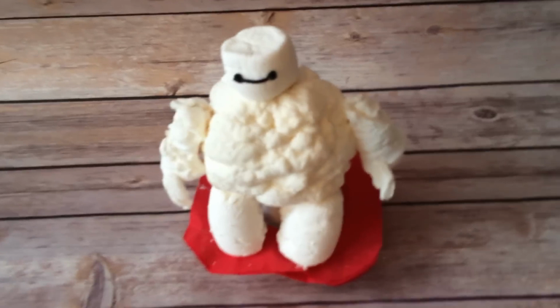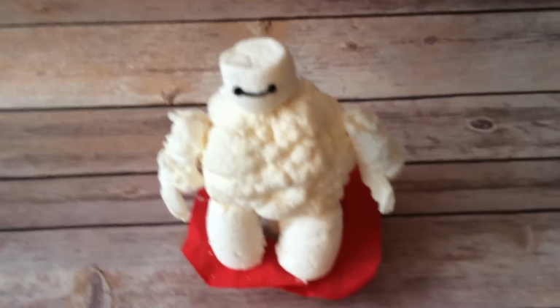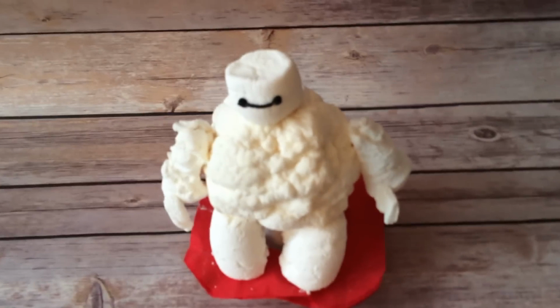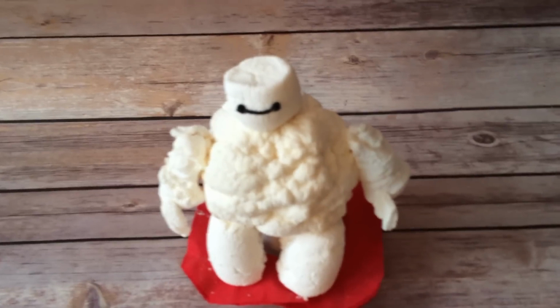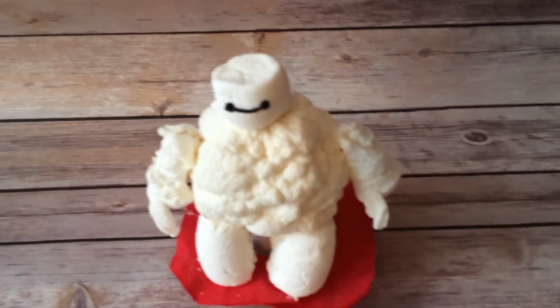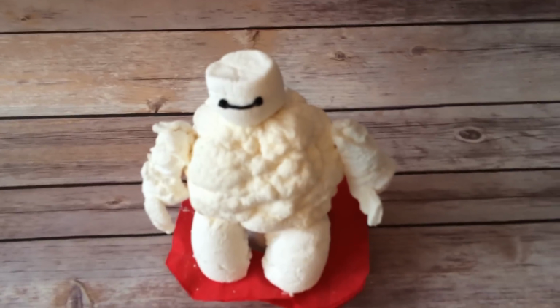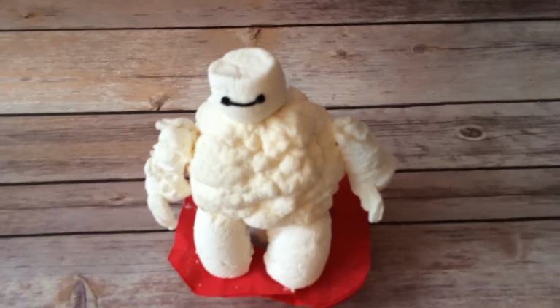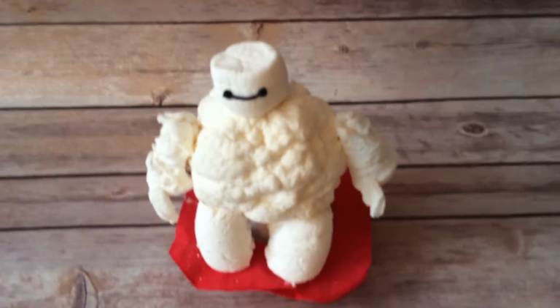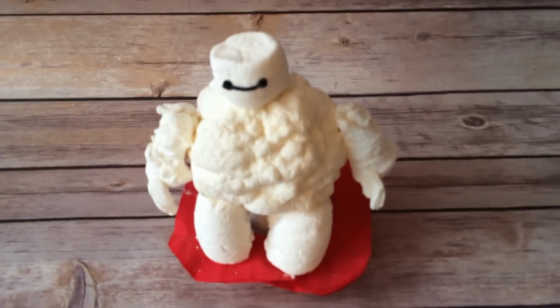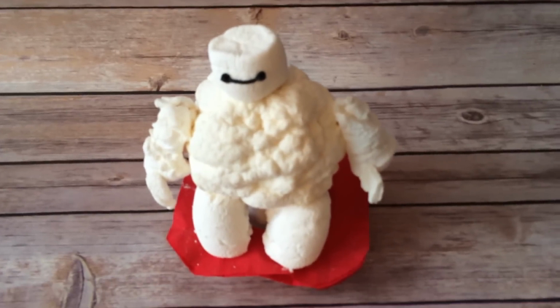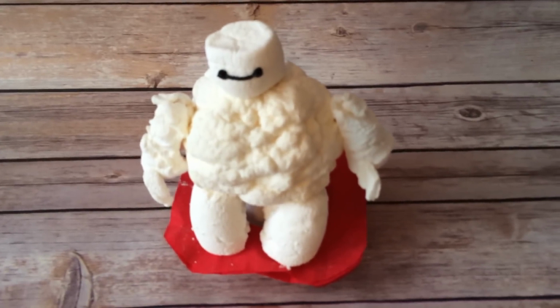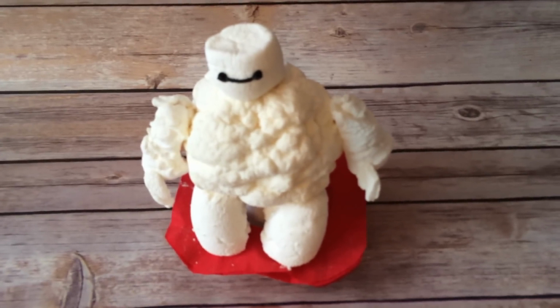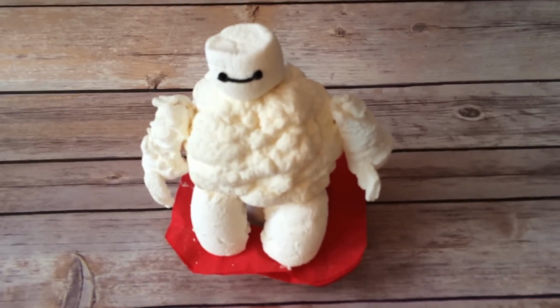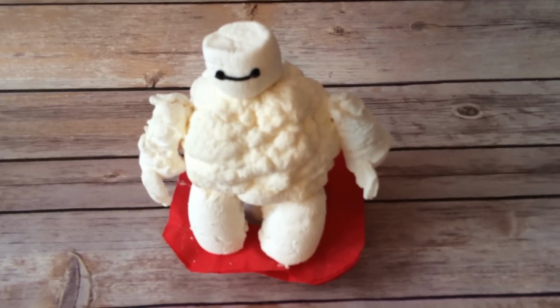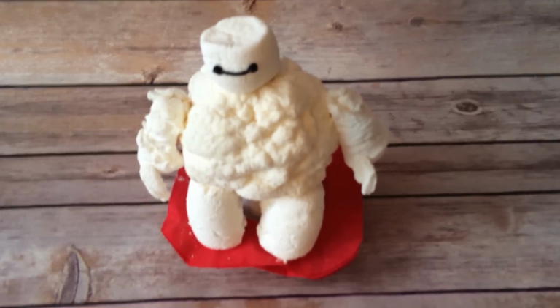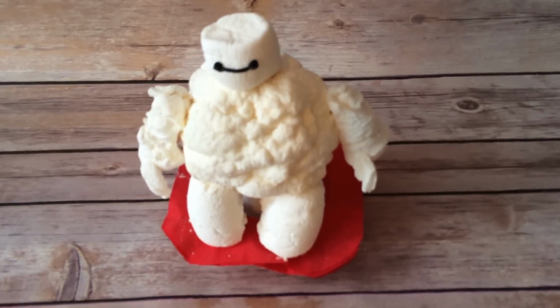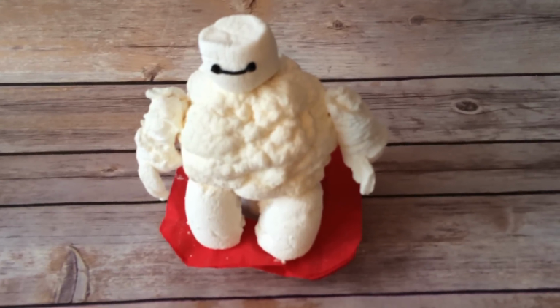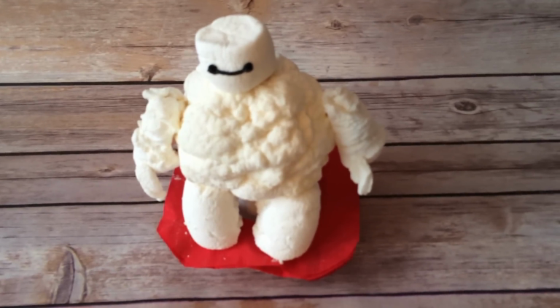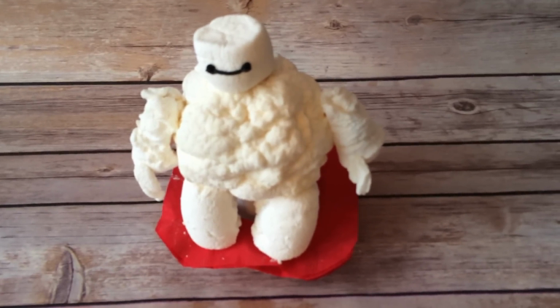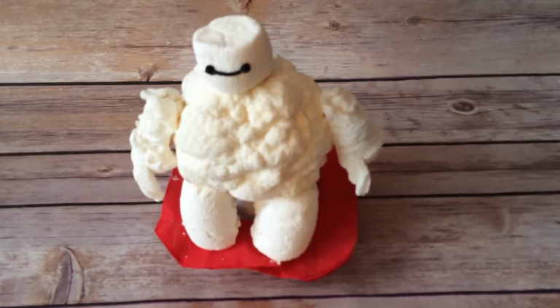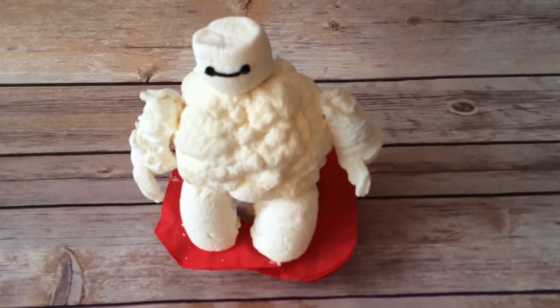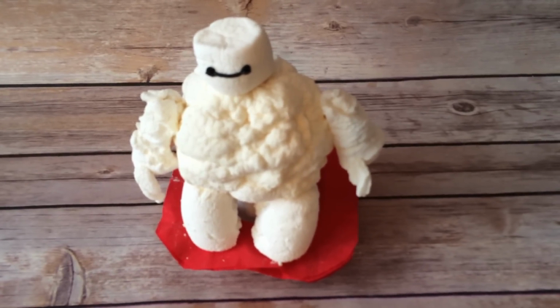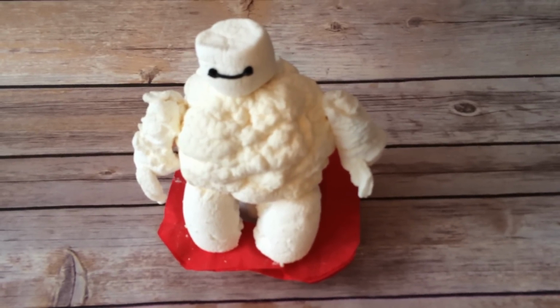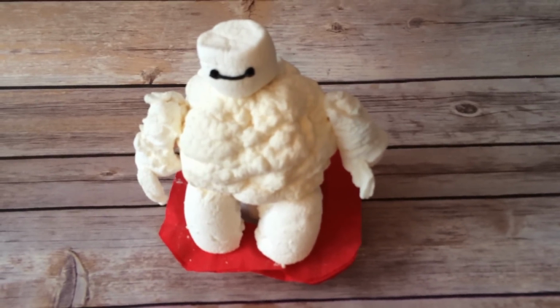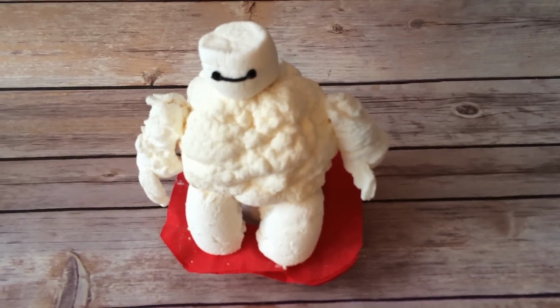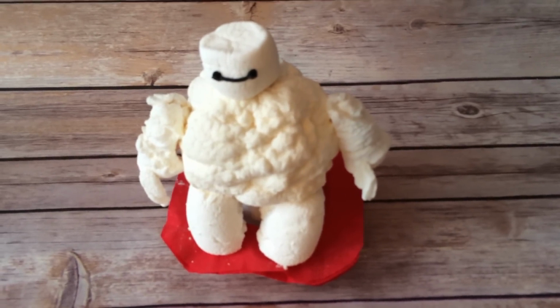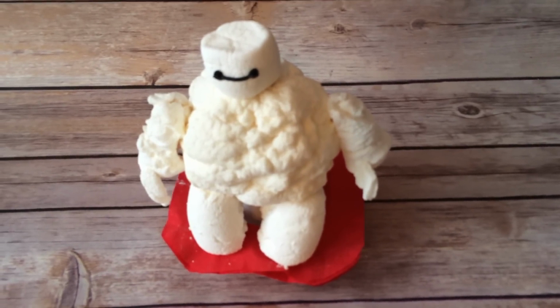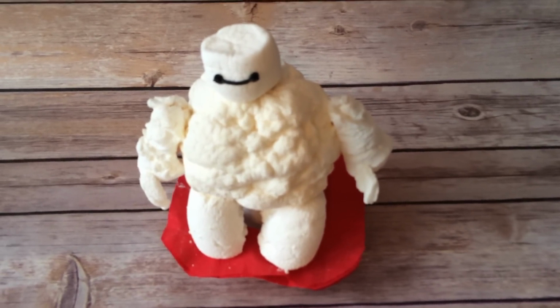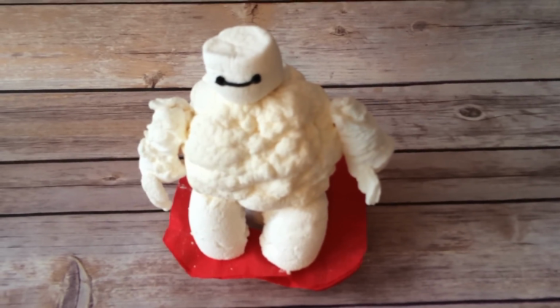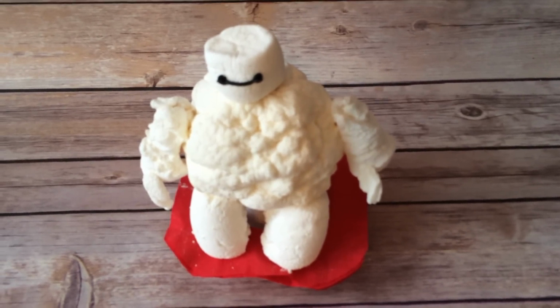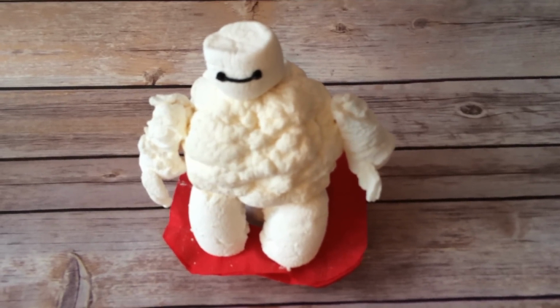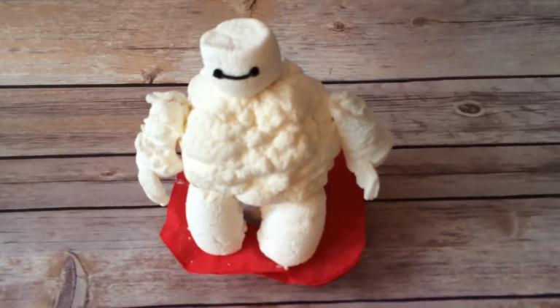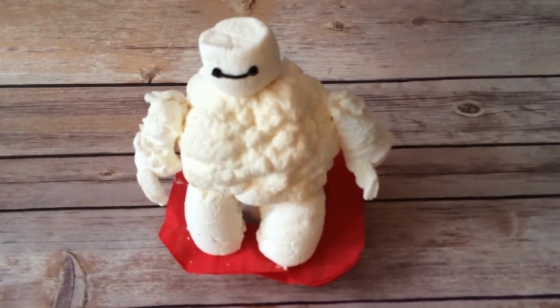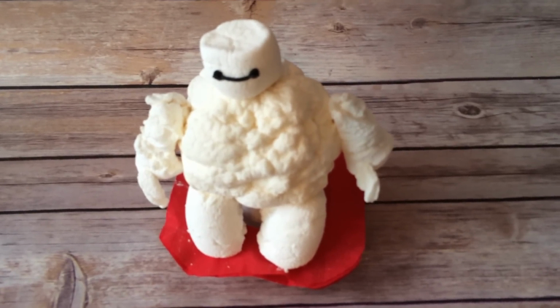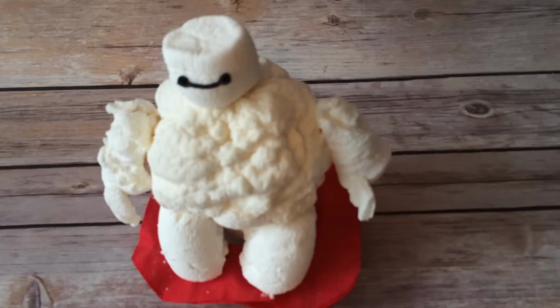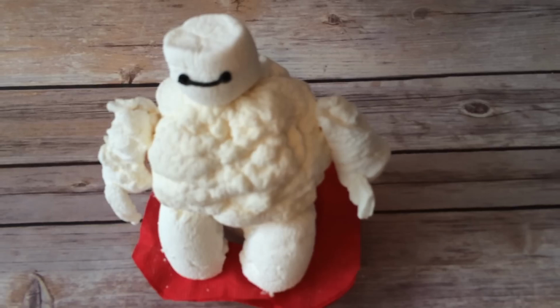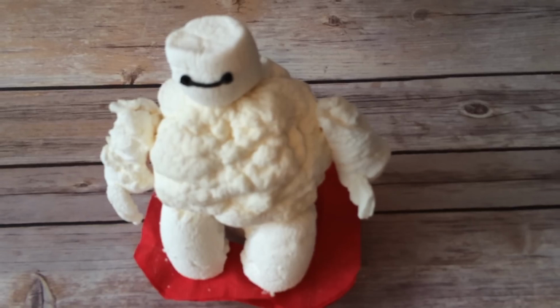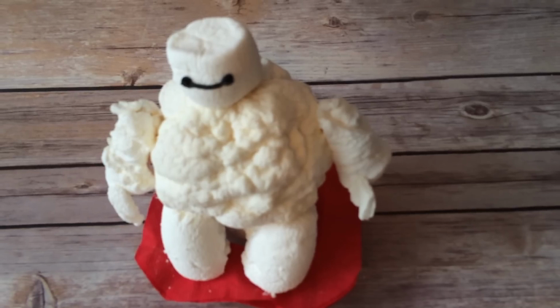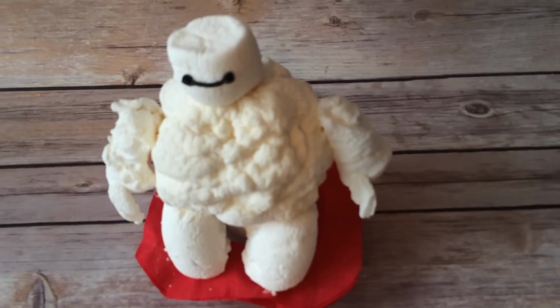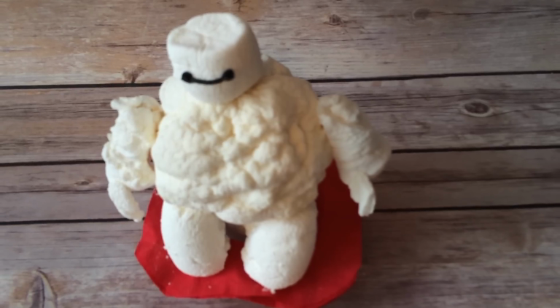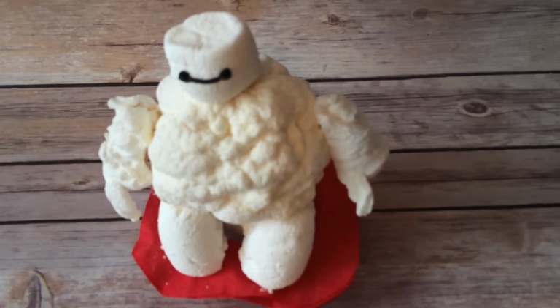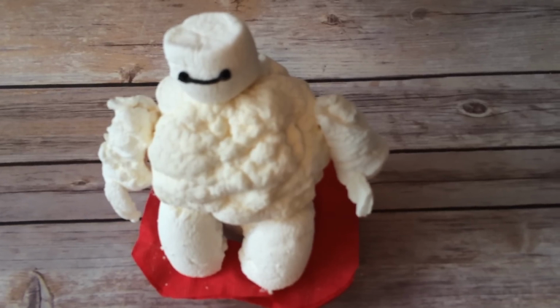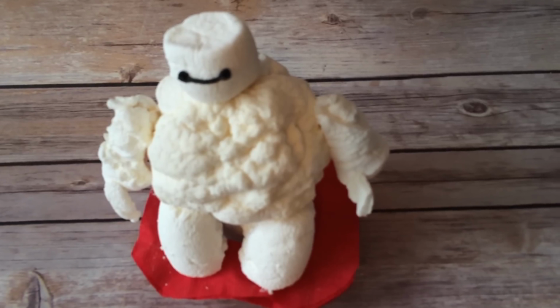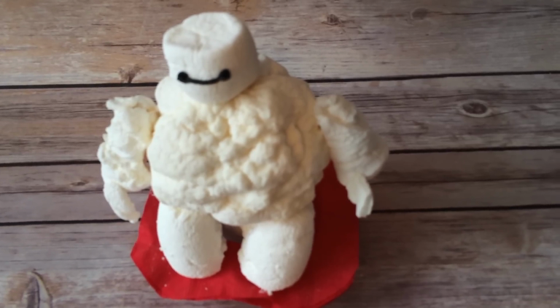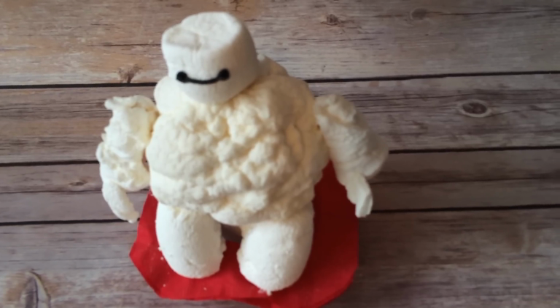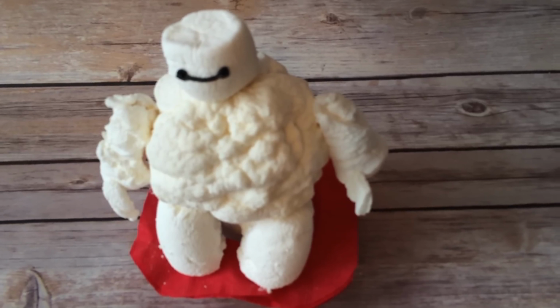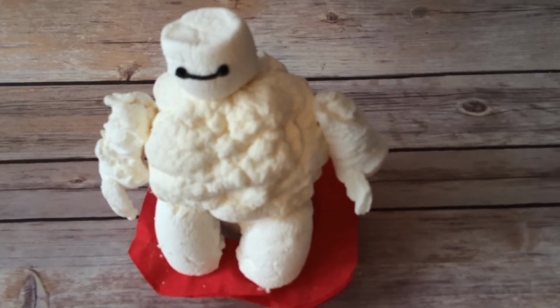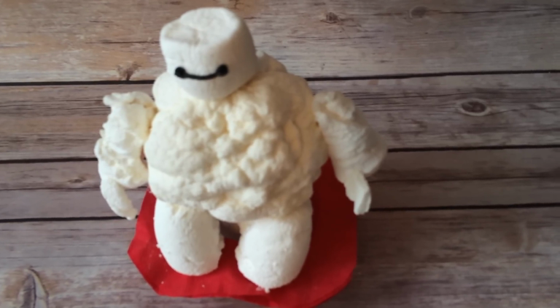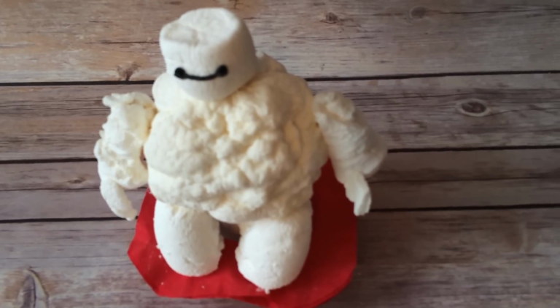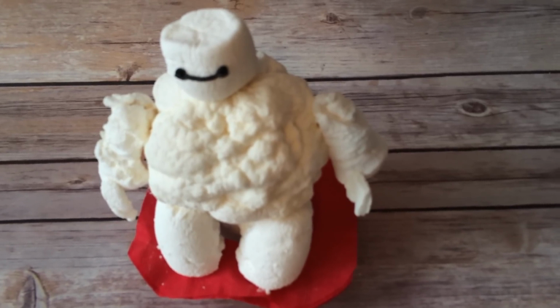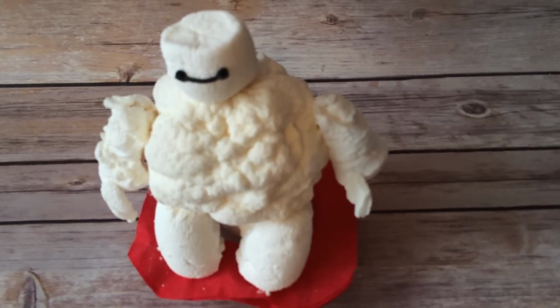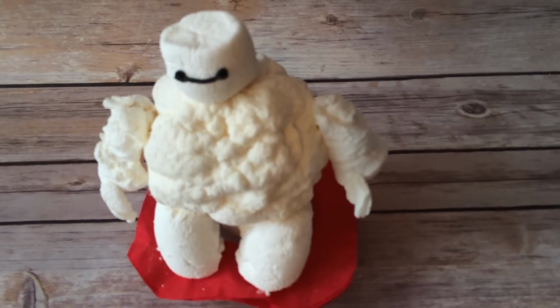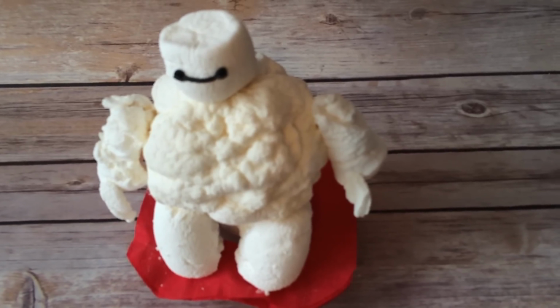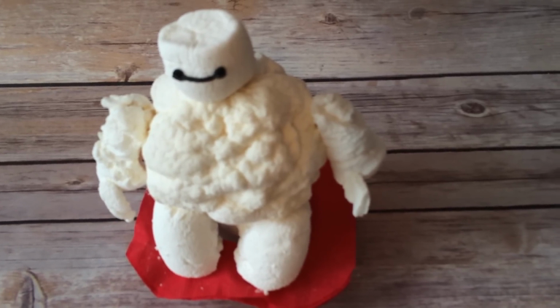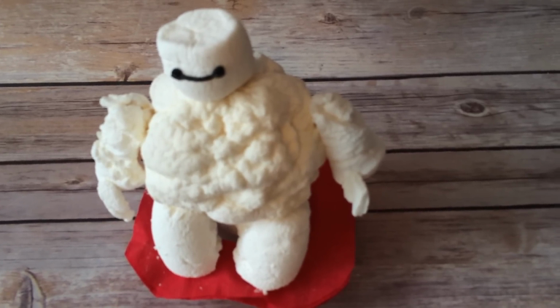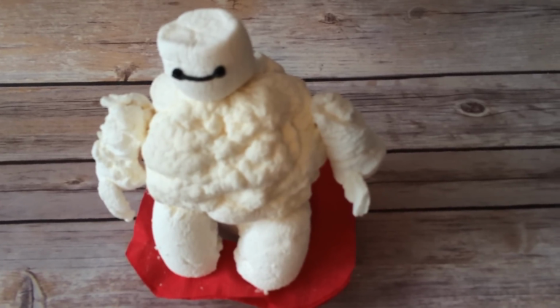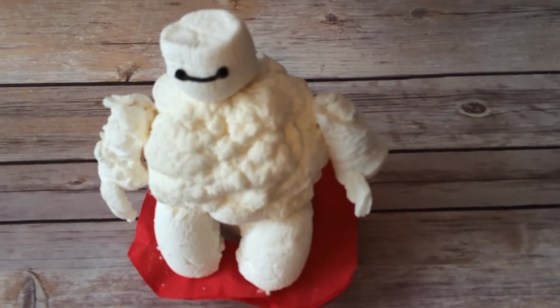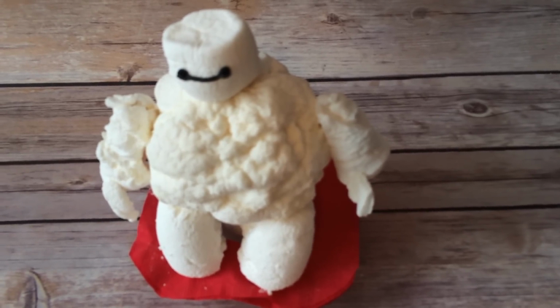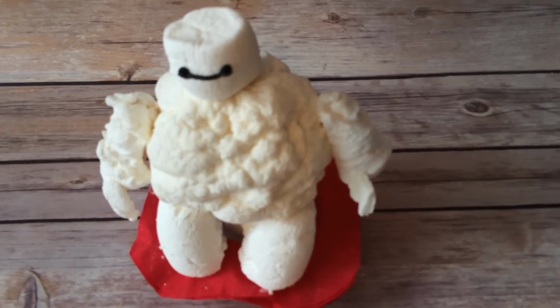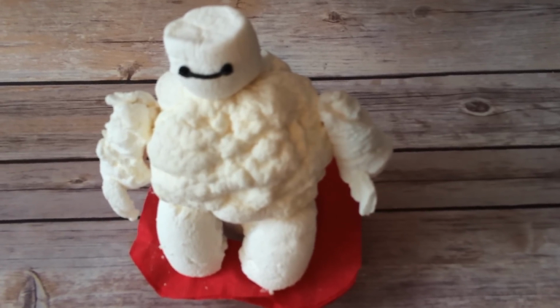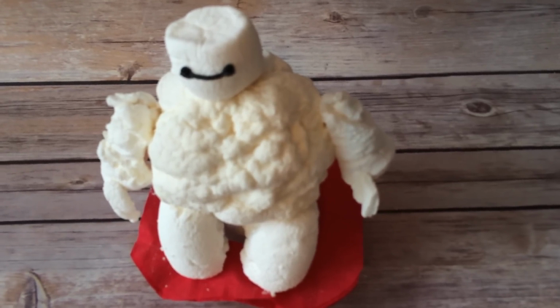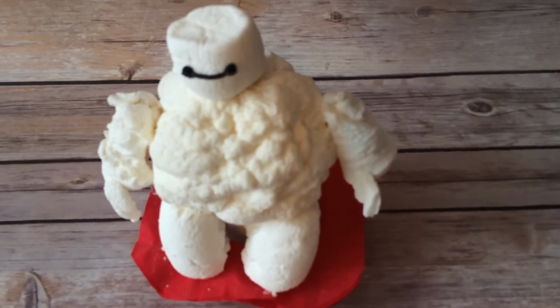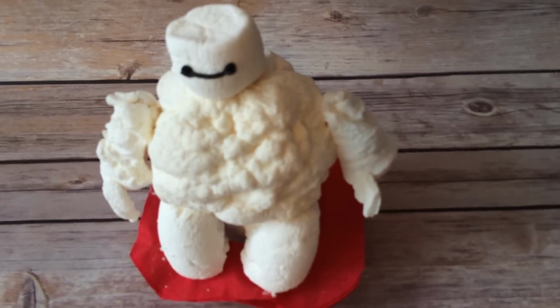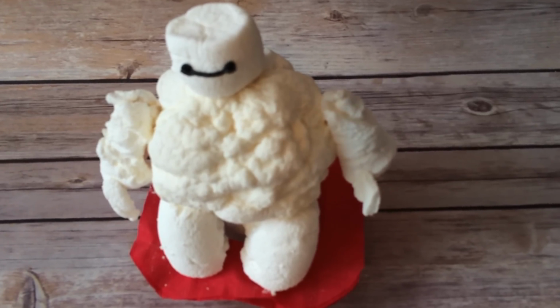Here's your marshmallow Baymax from Big Hero 6. Go to GiveawayBandit.com to learn how to make it.